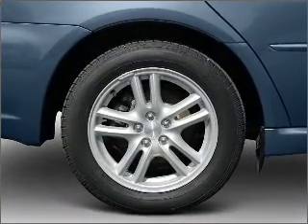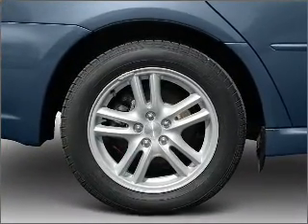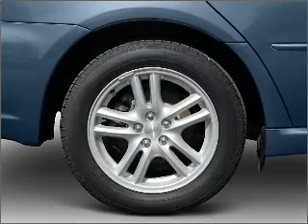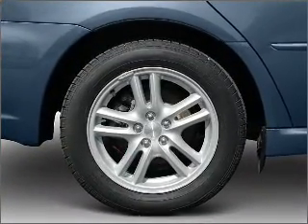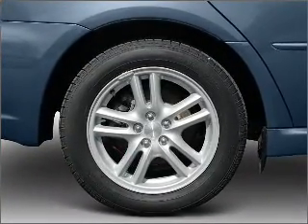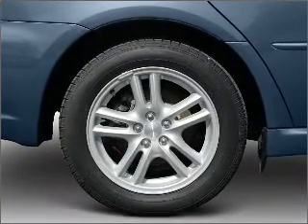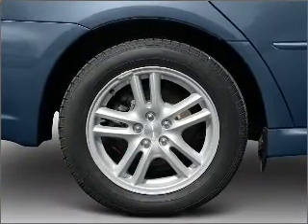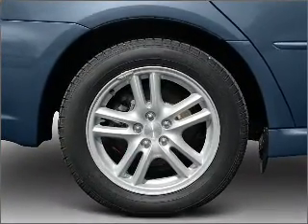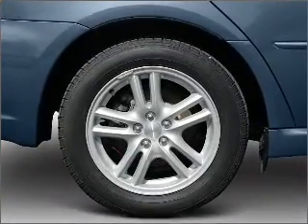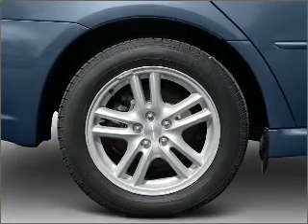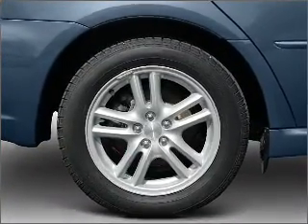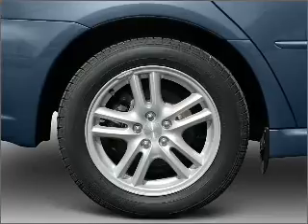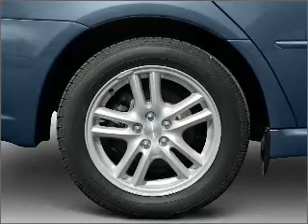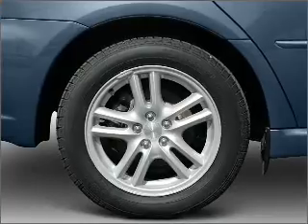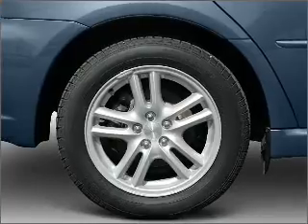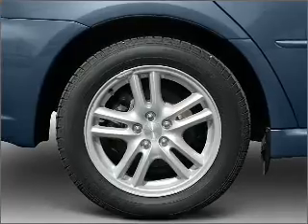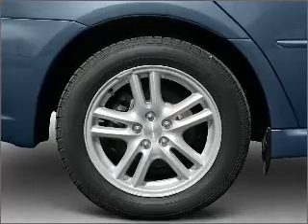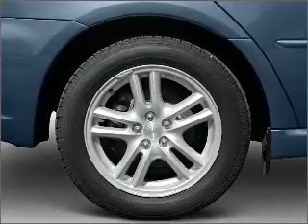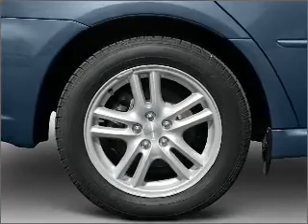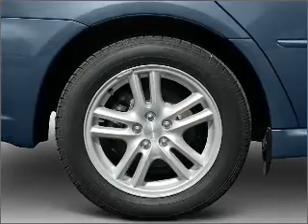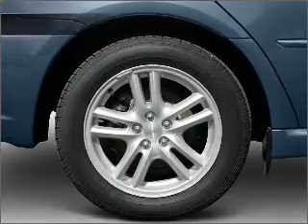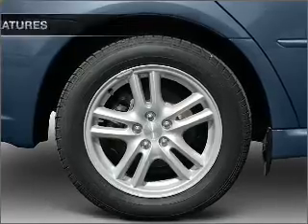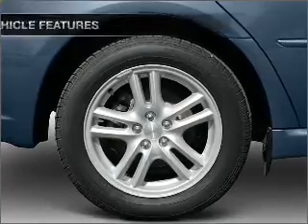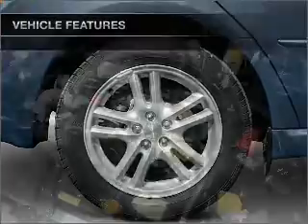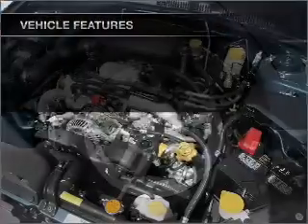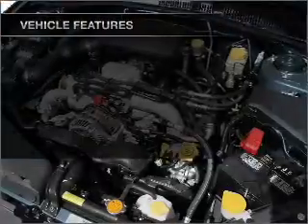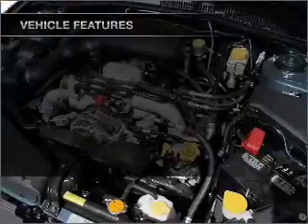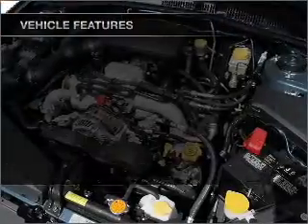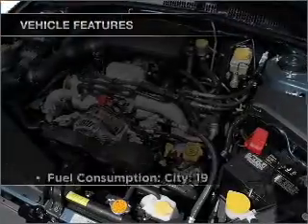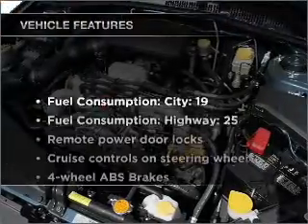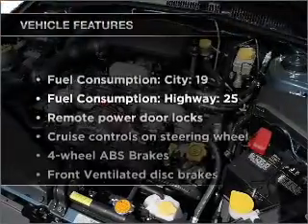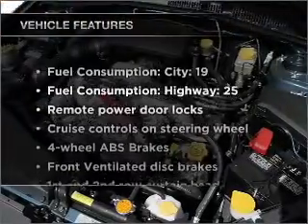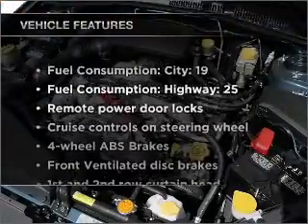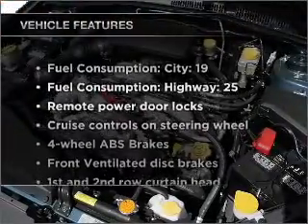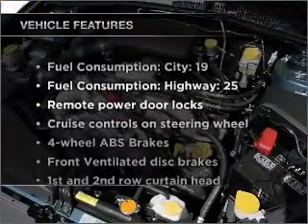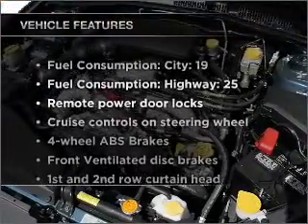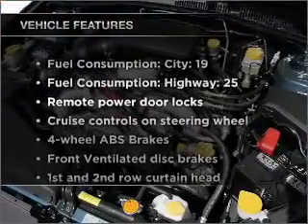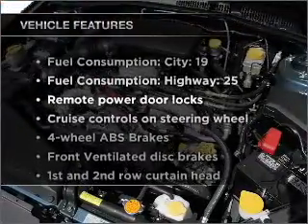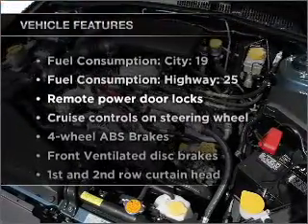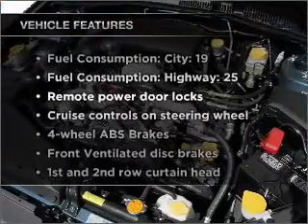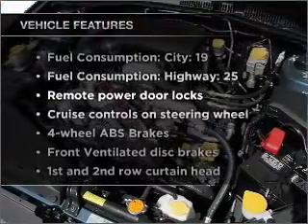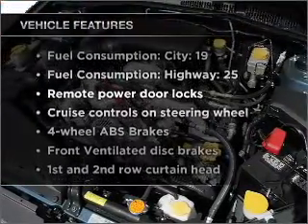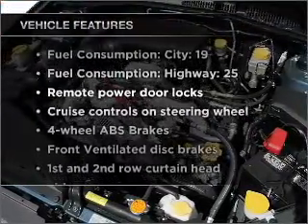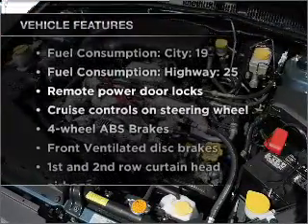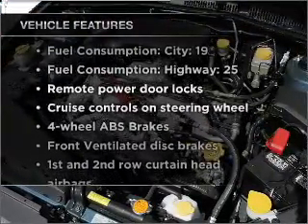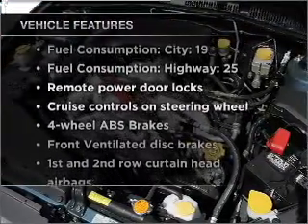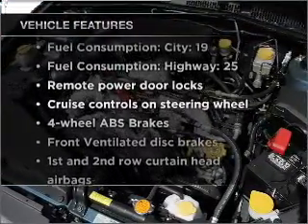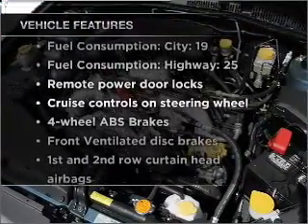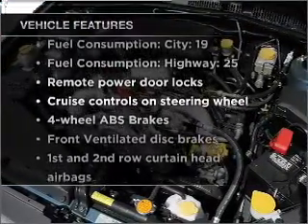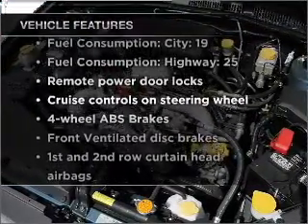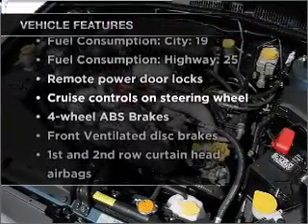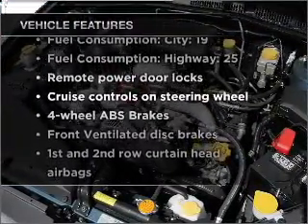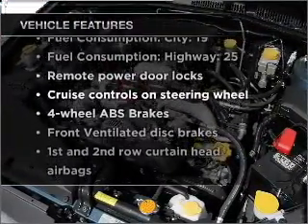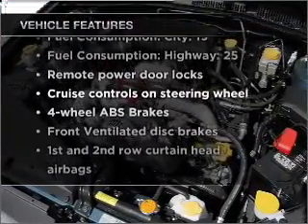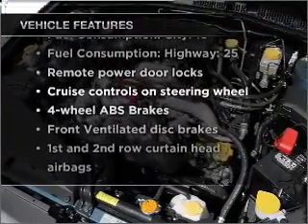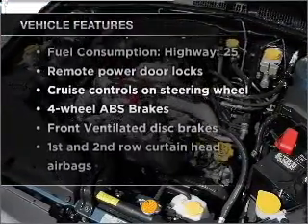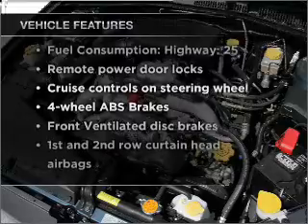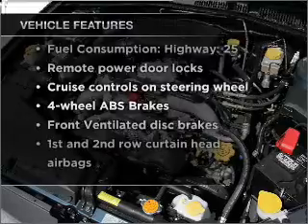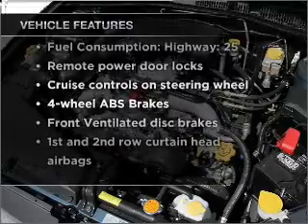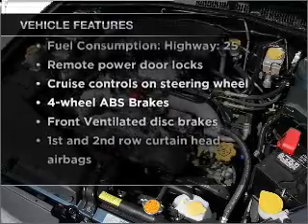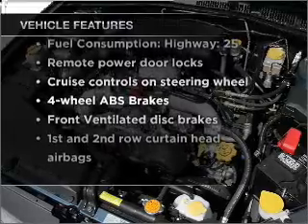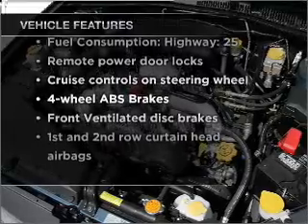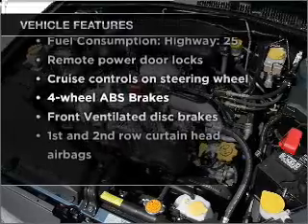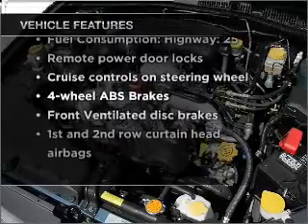There's nothing like a sunroof on a nice day. And with these notable features, you won't want to miss out on the opportunity to own this amazing vehicle.